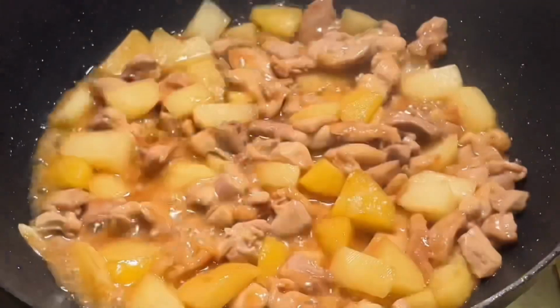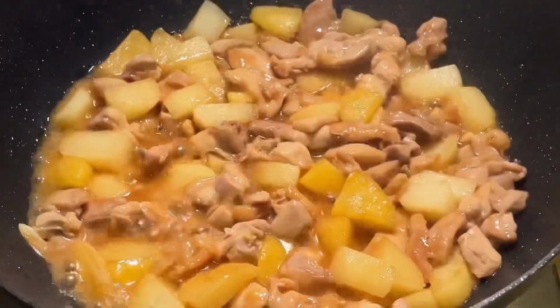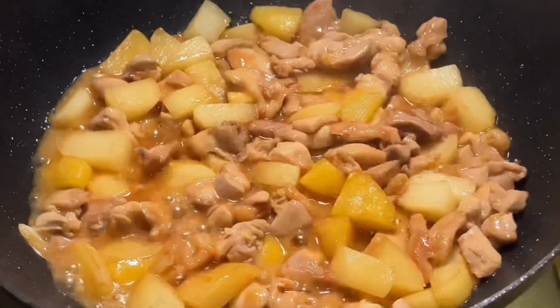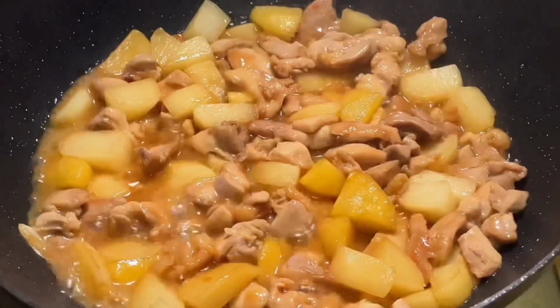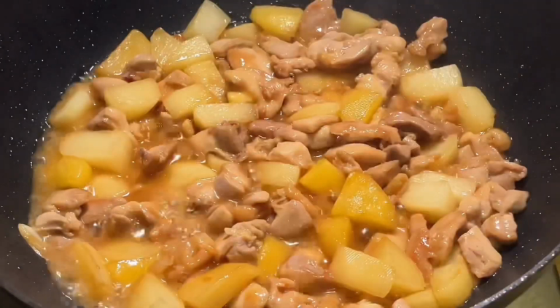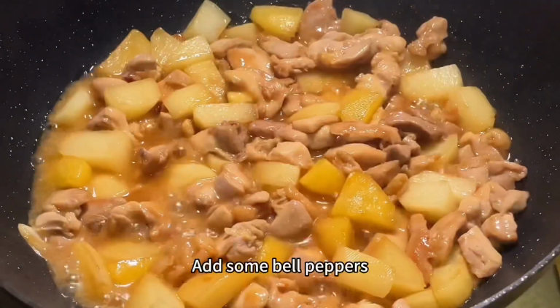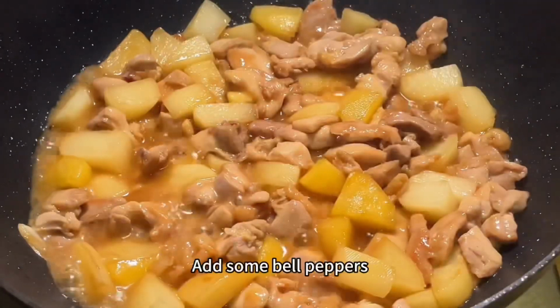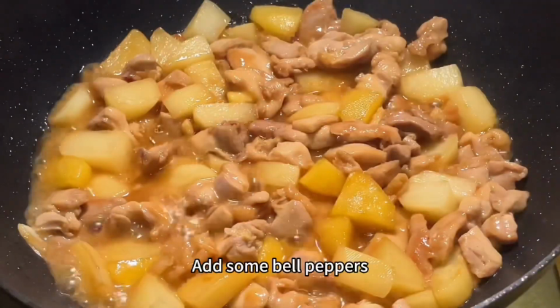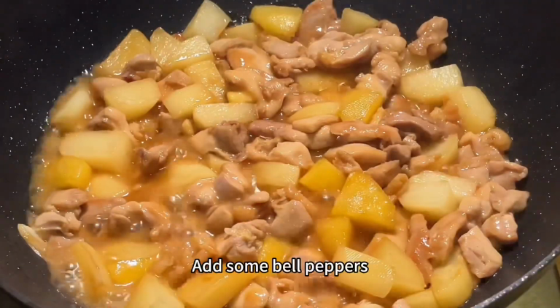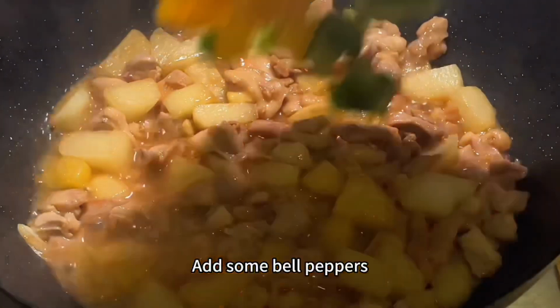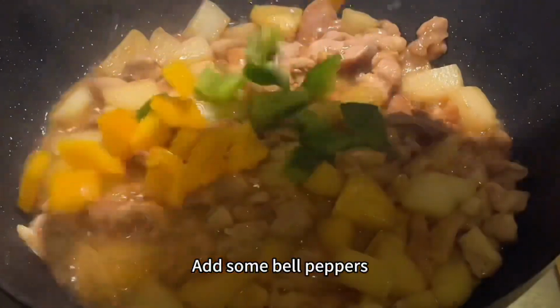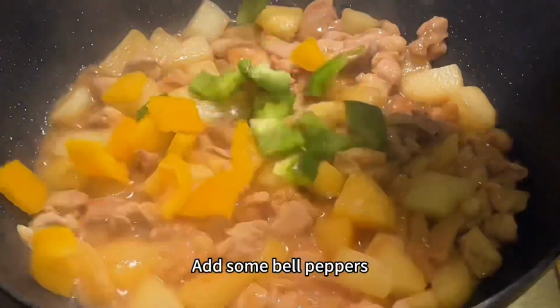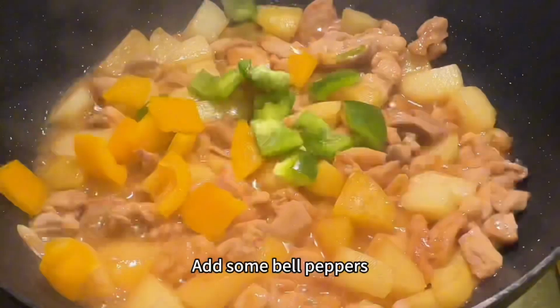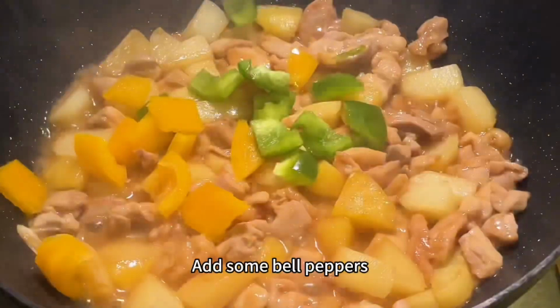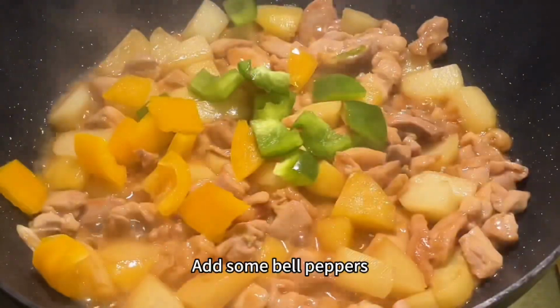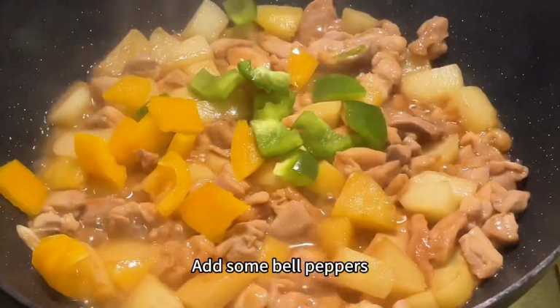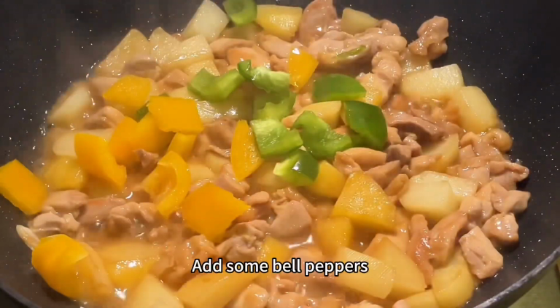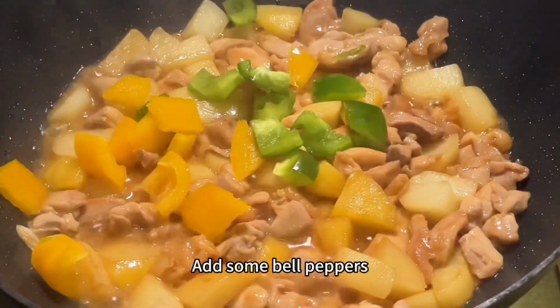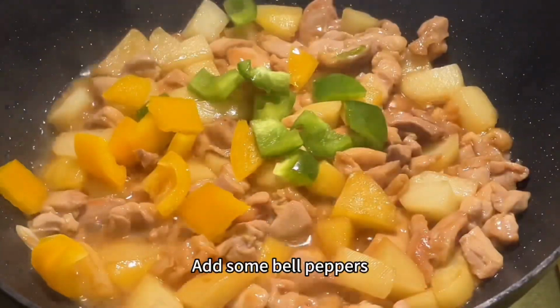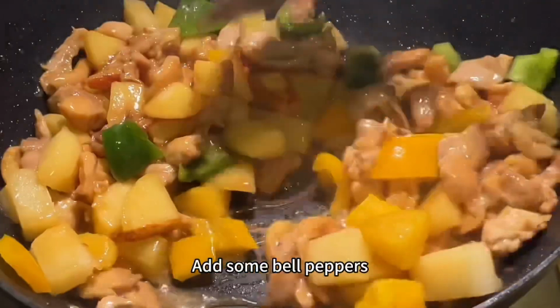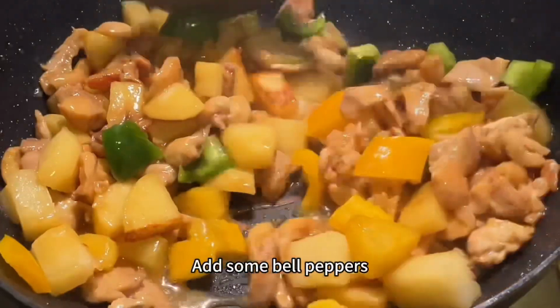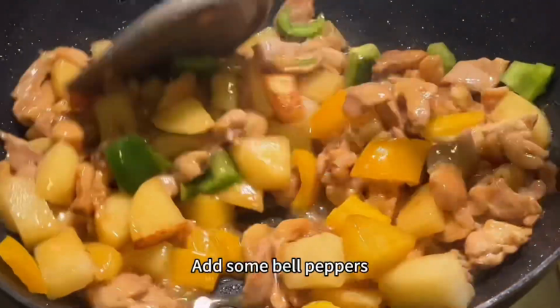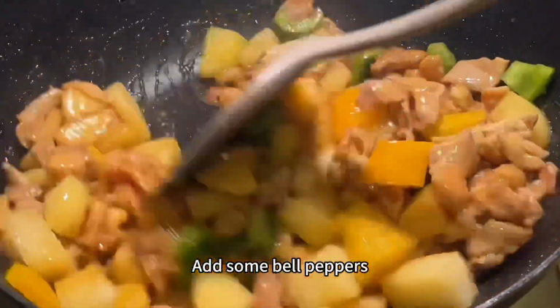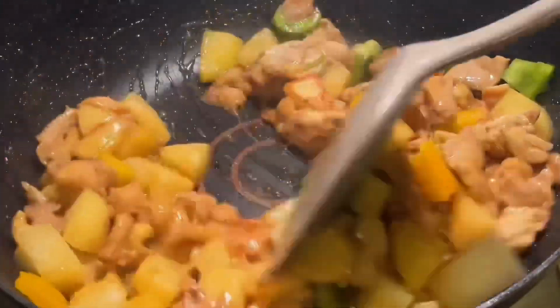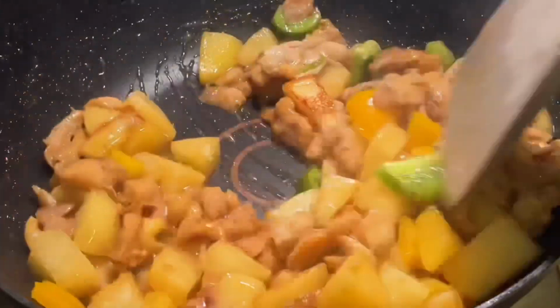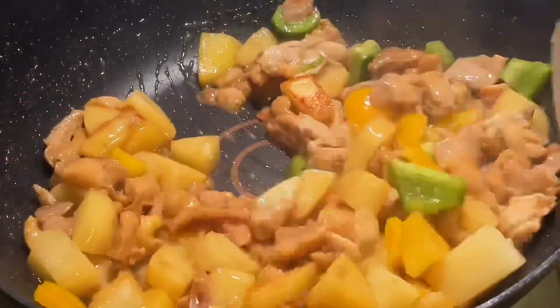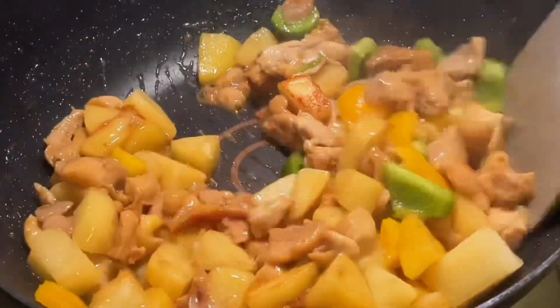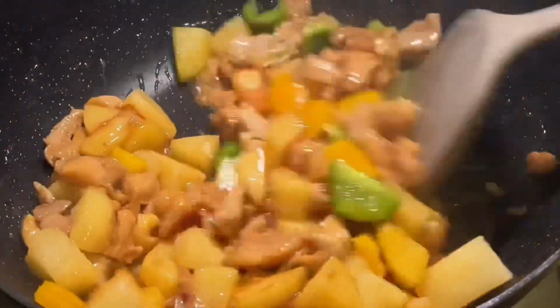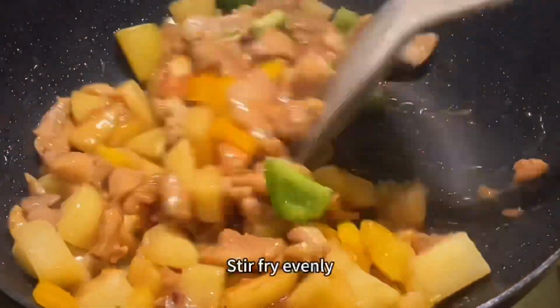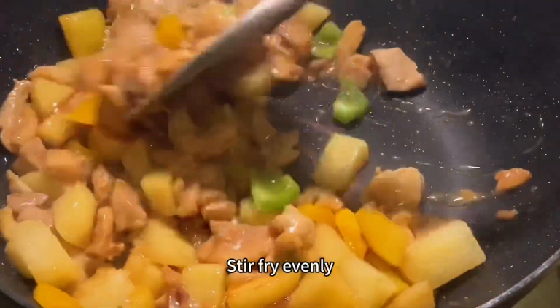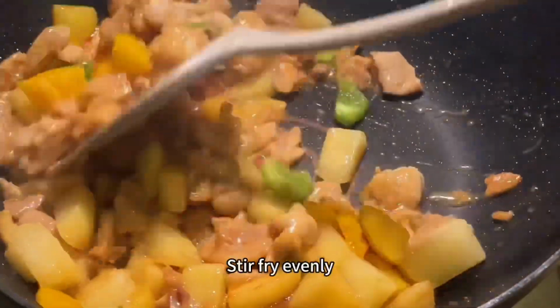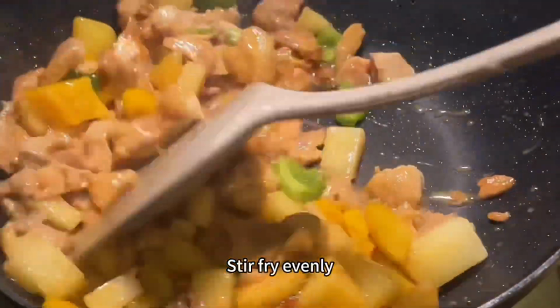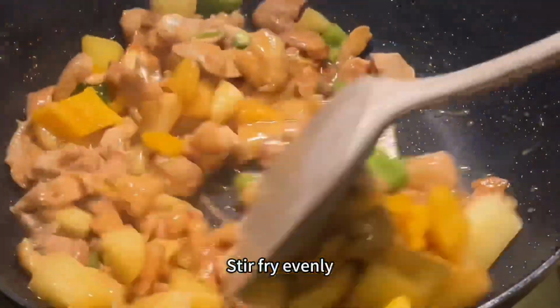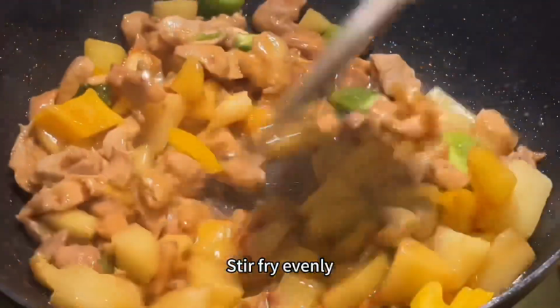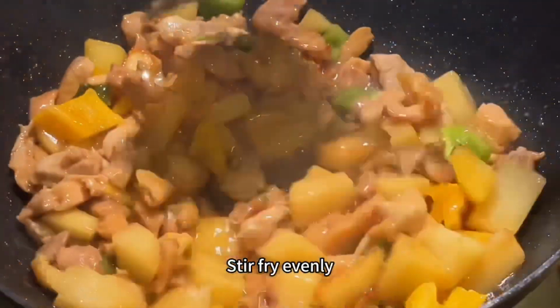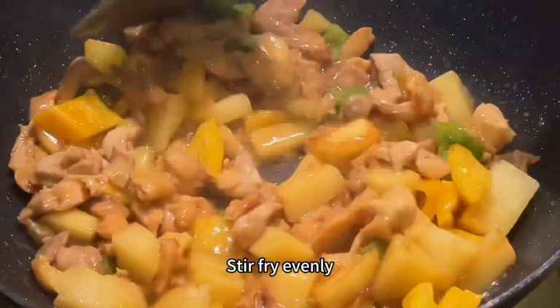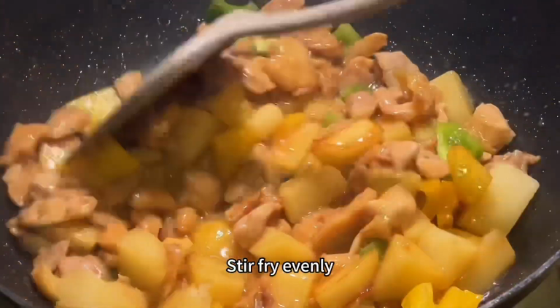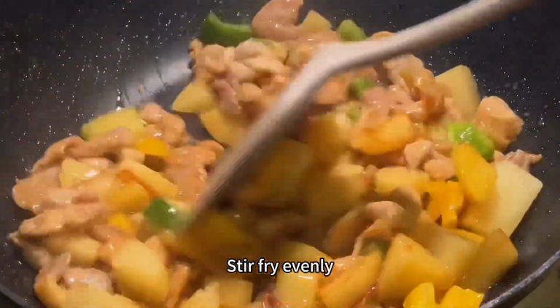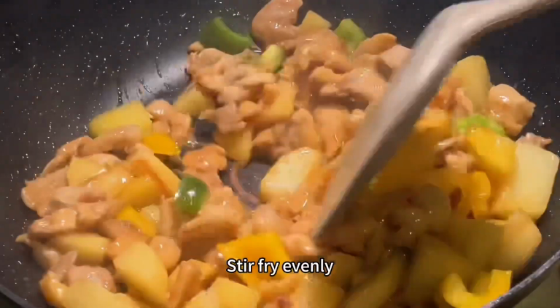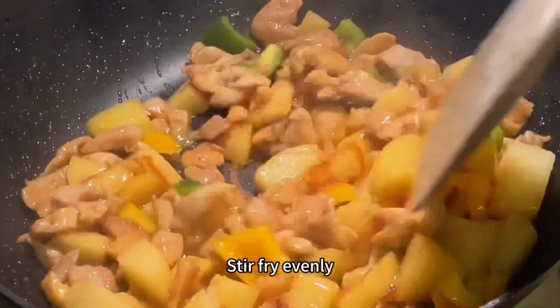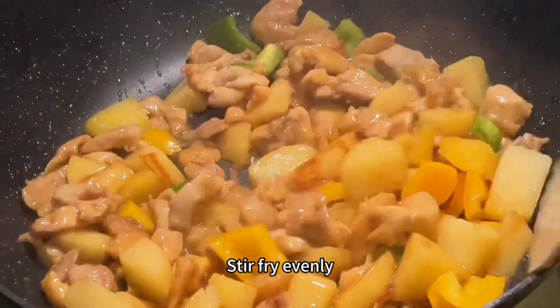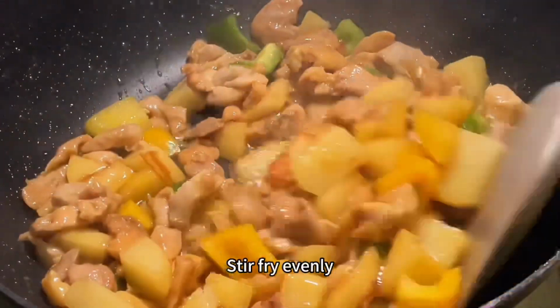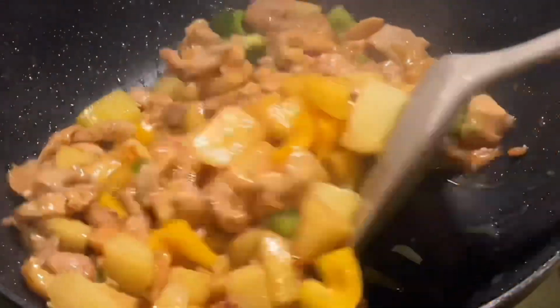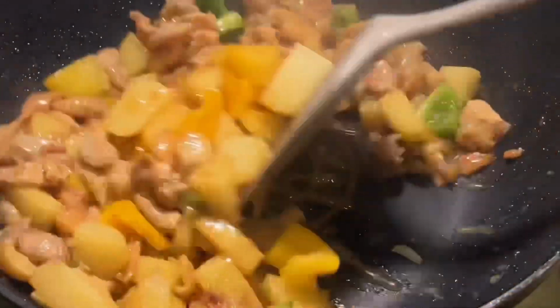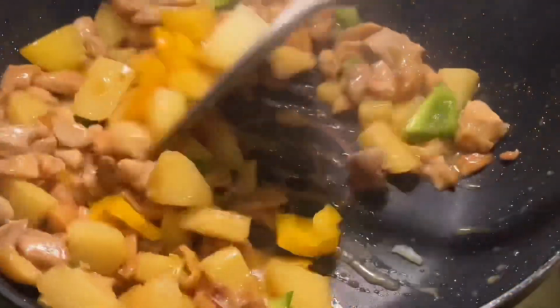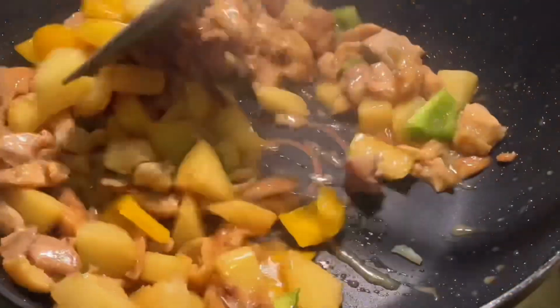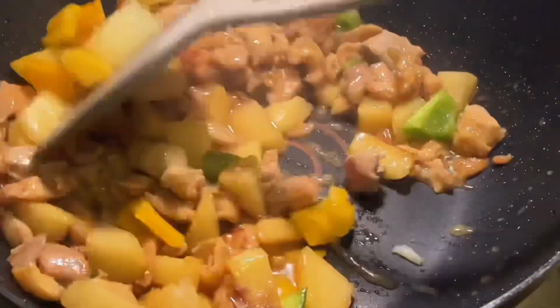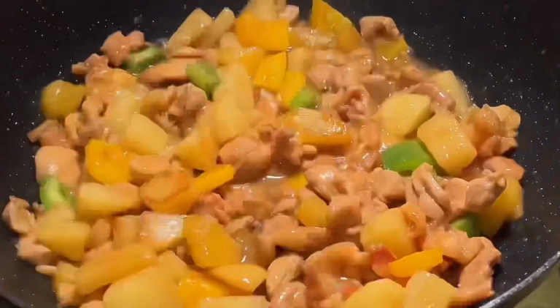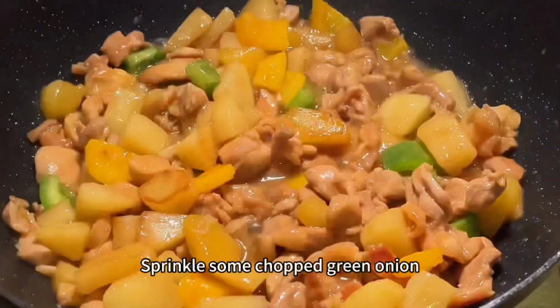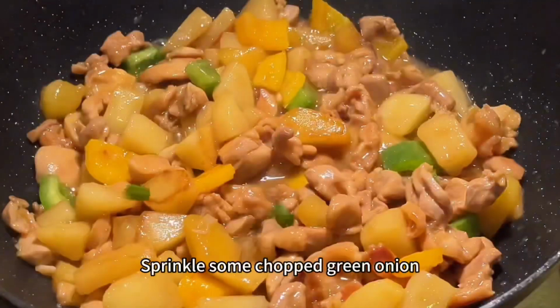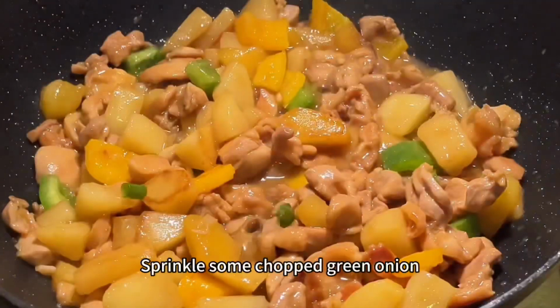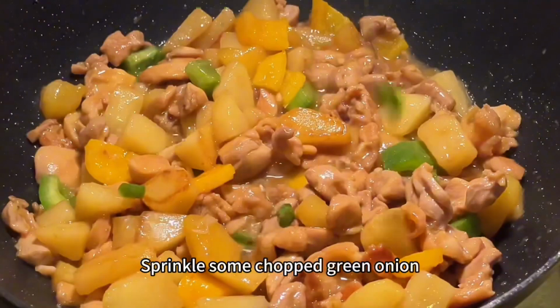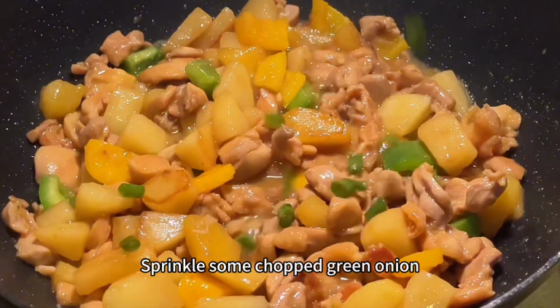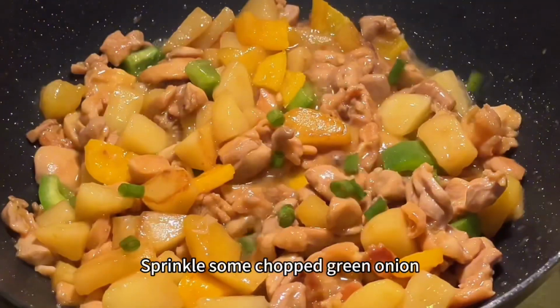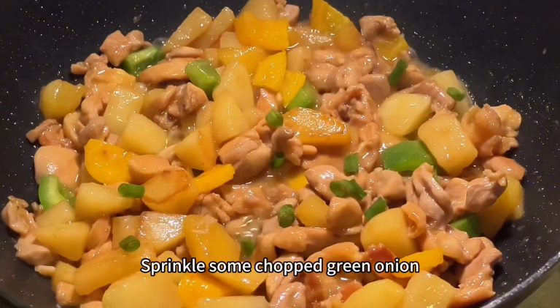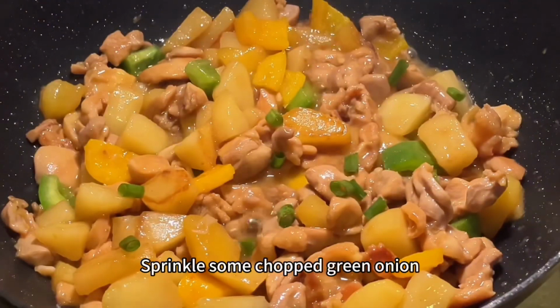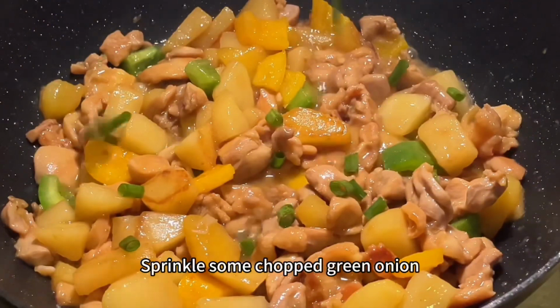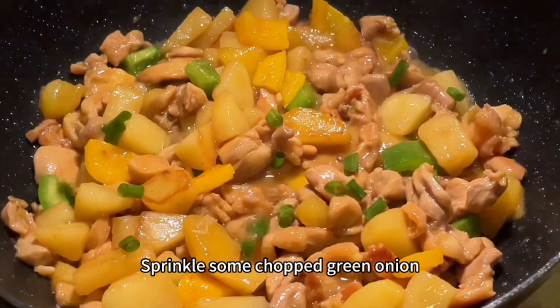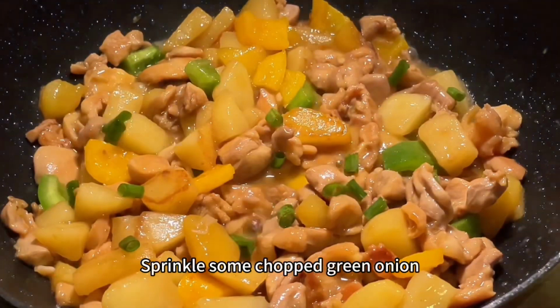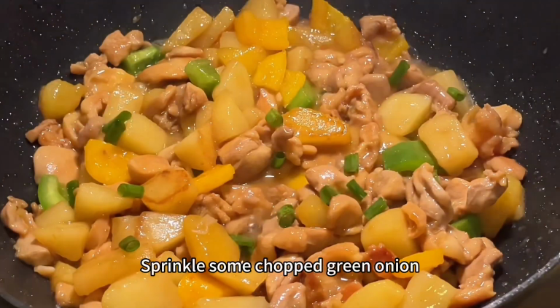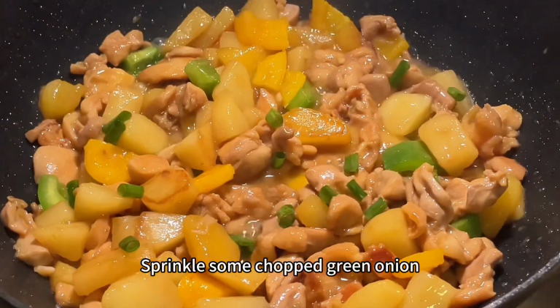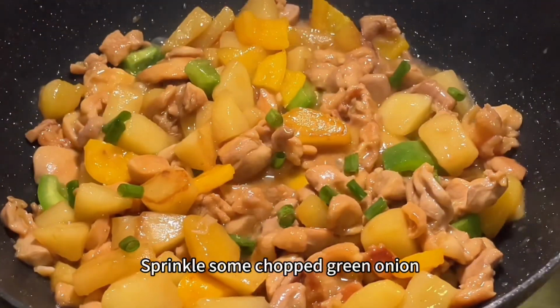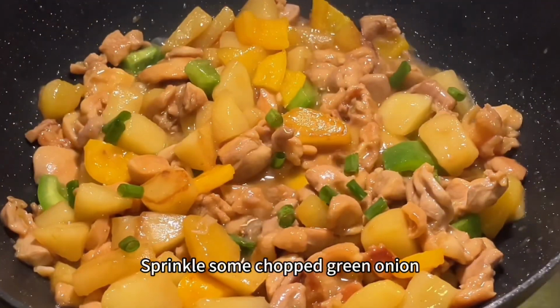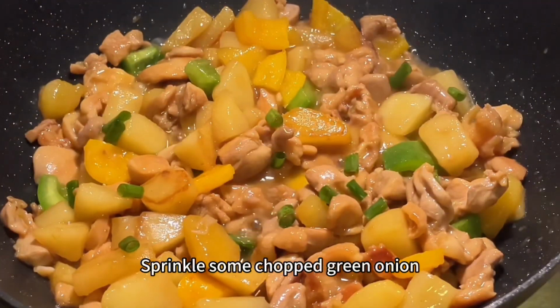Add some bell peppers and stir fry evenly. Sprinkle some chopped green onion.